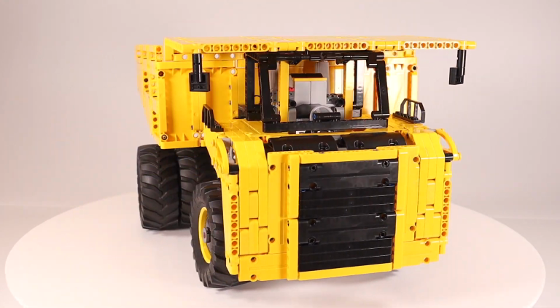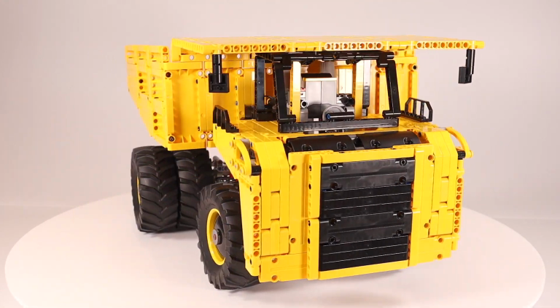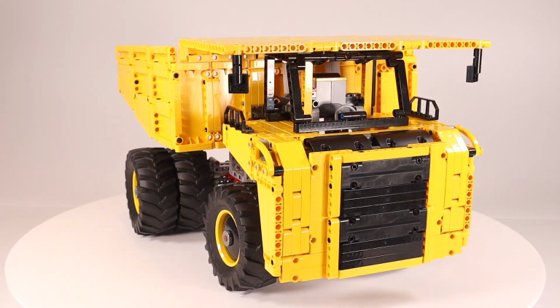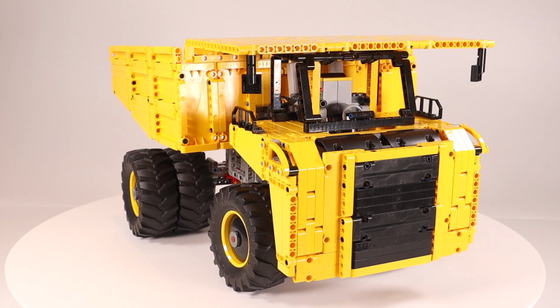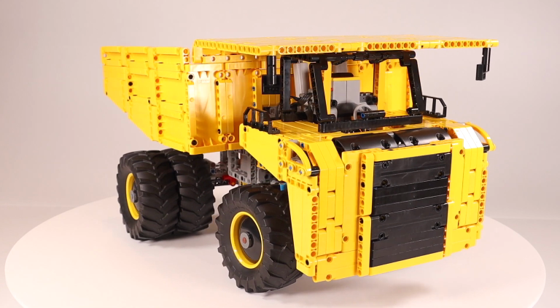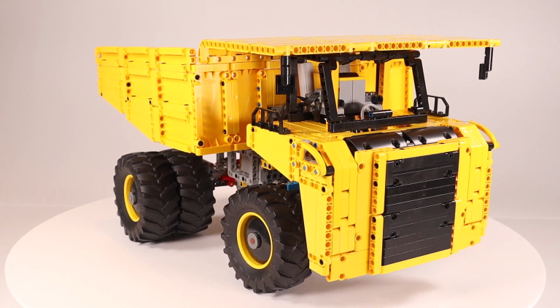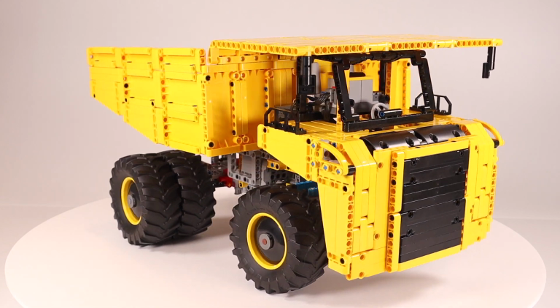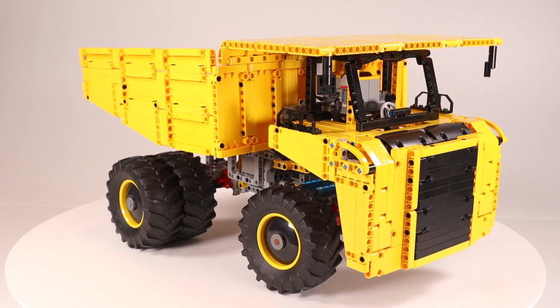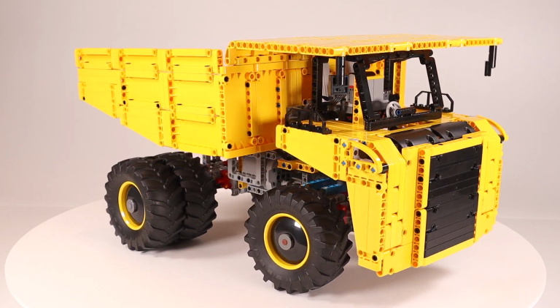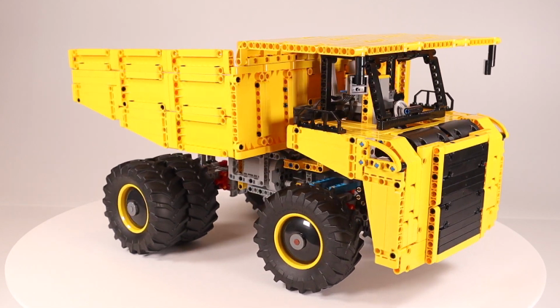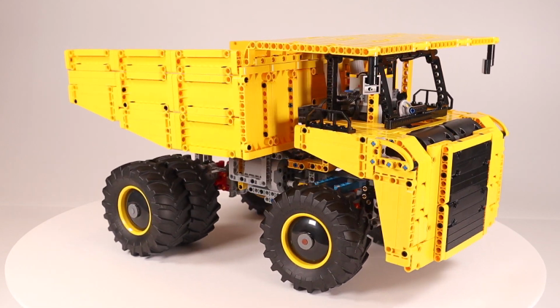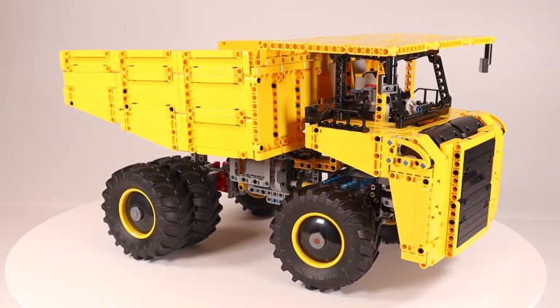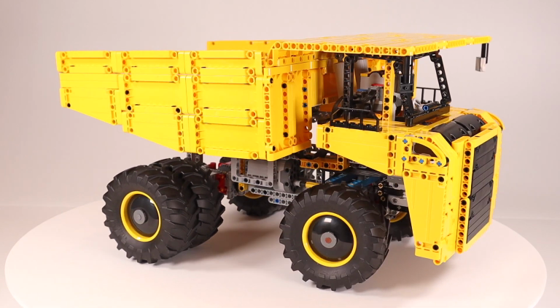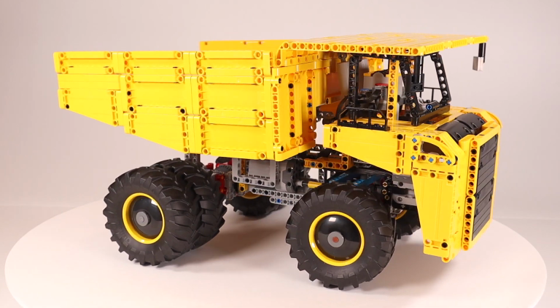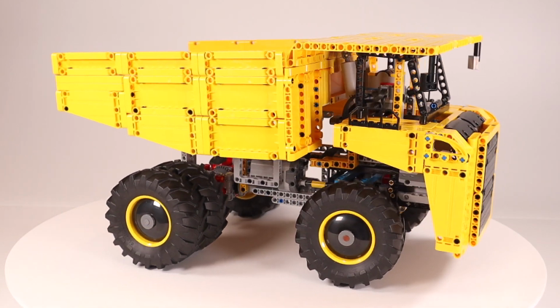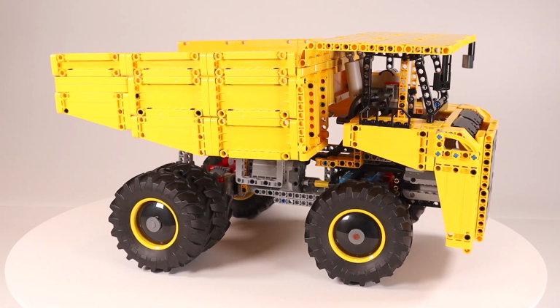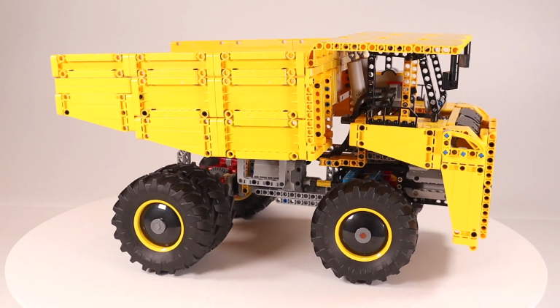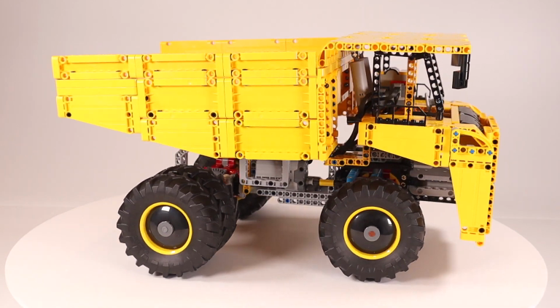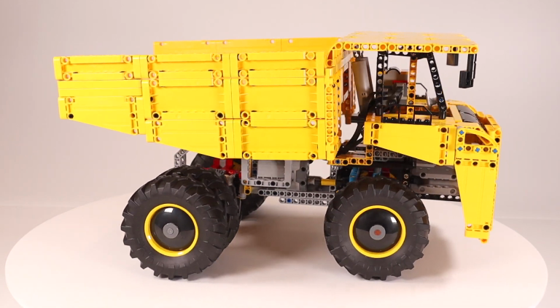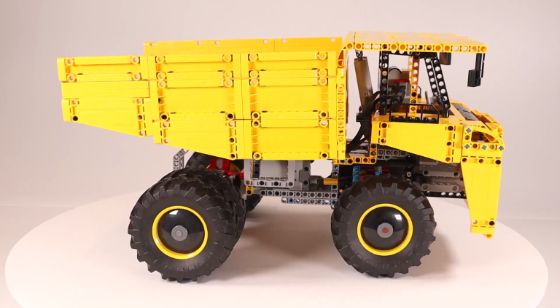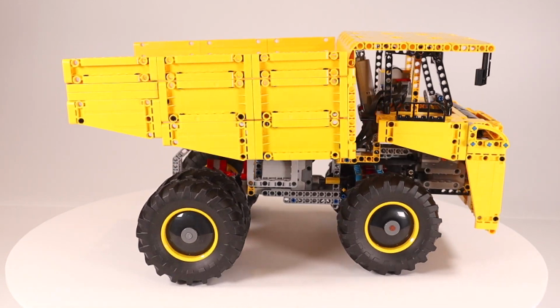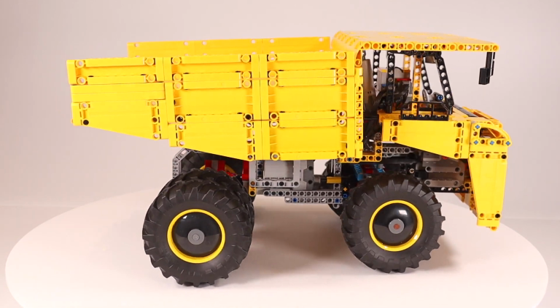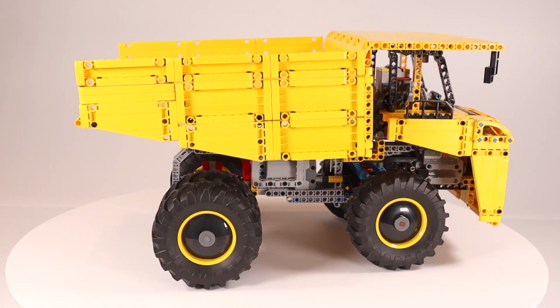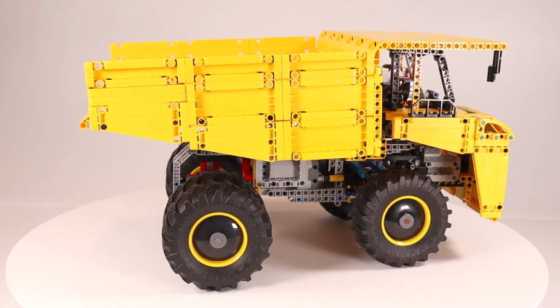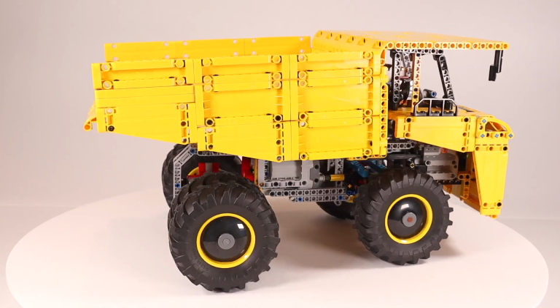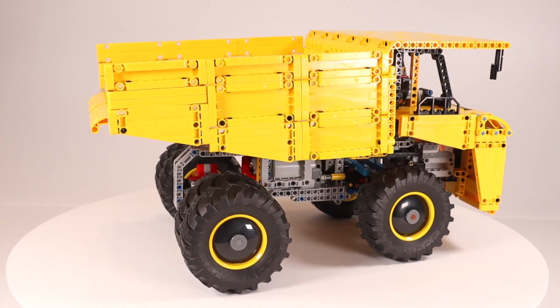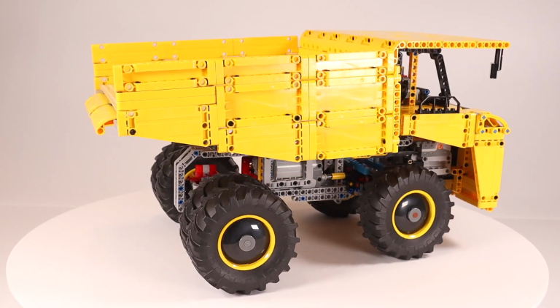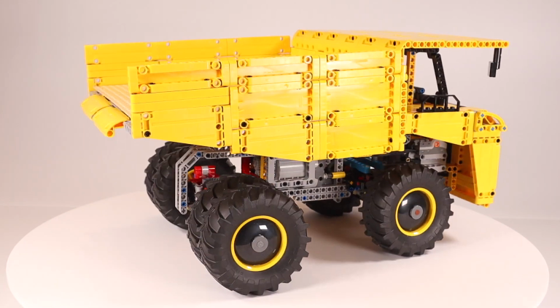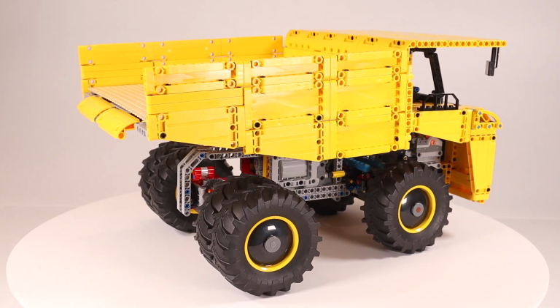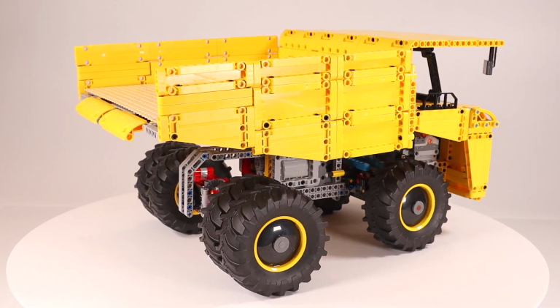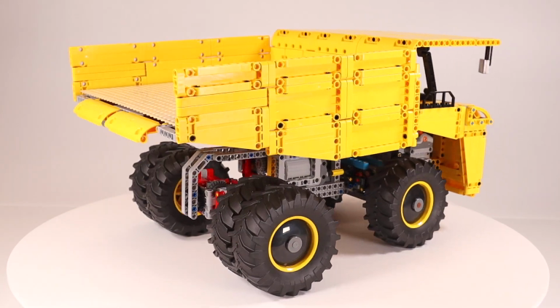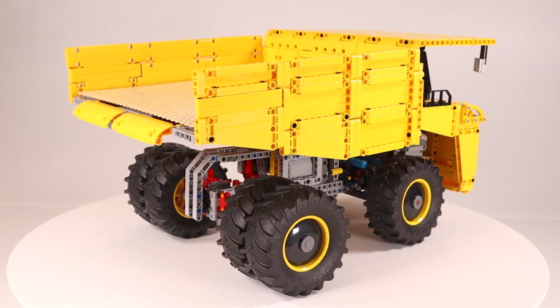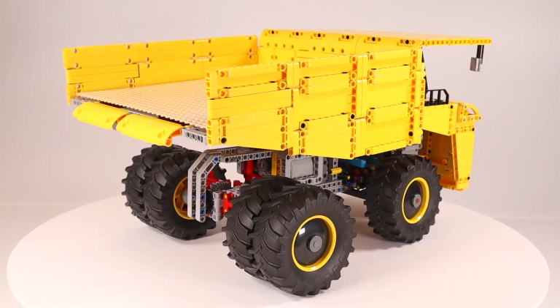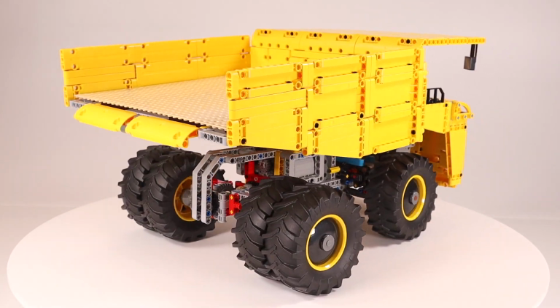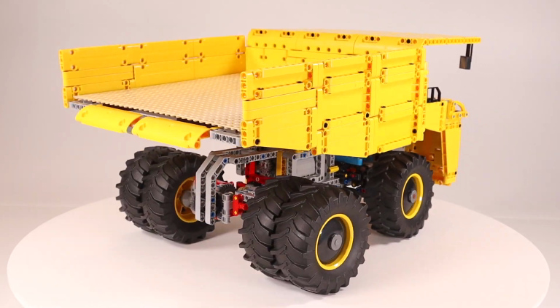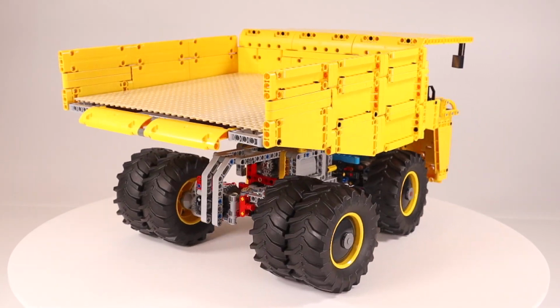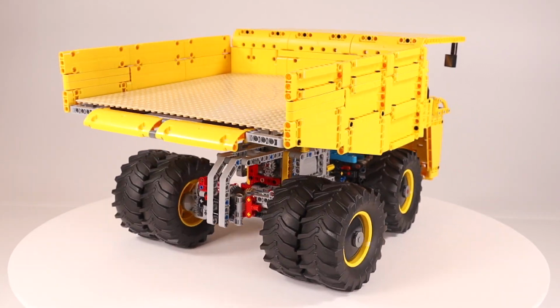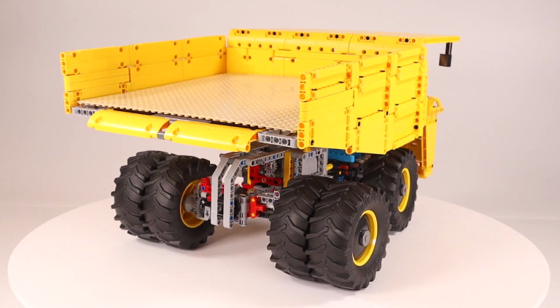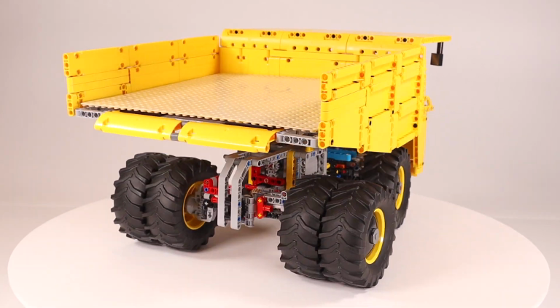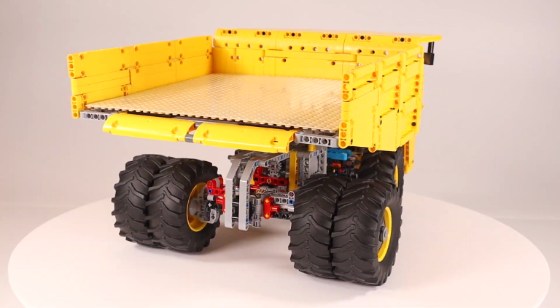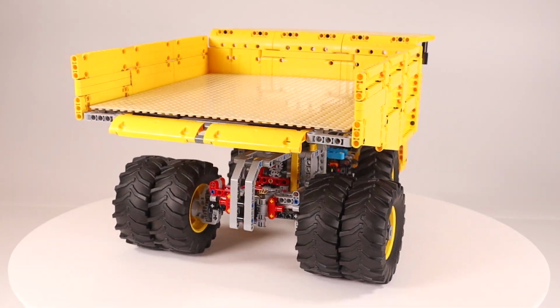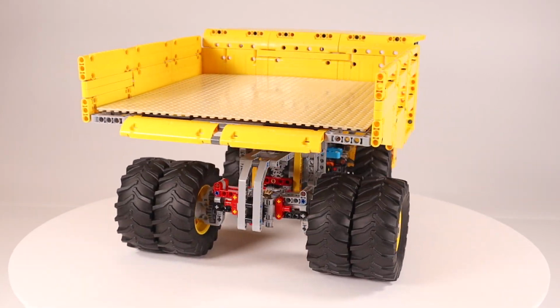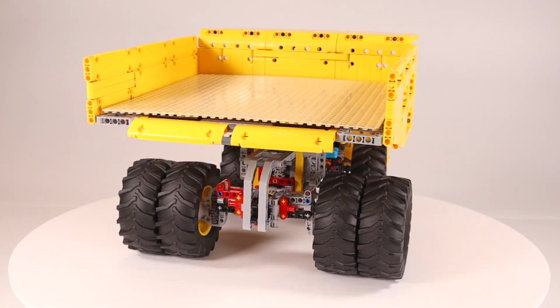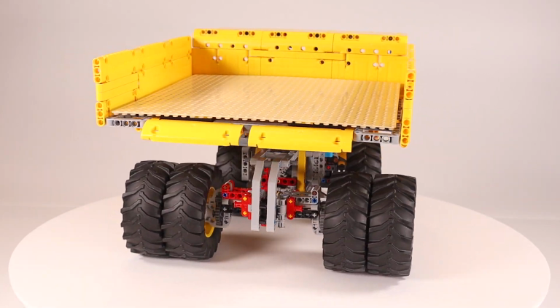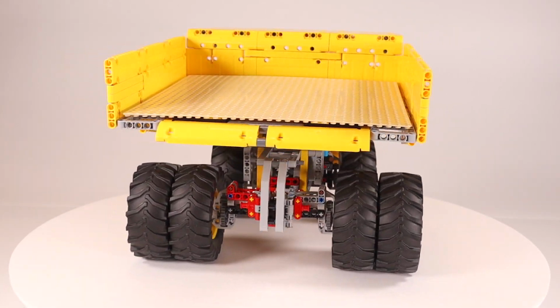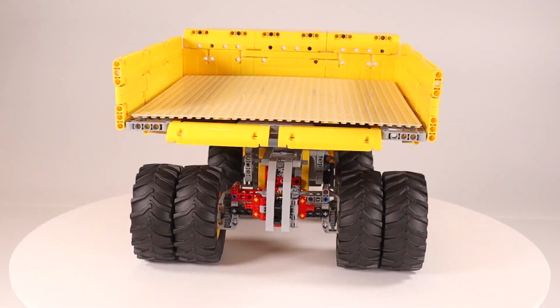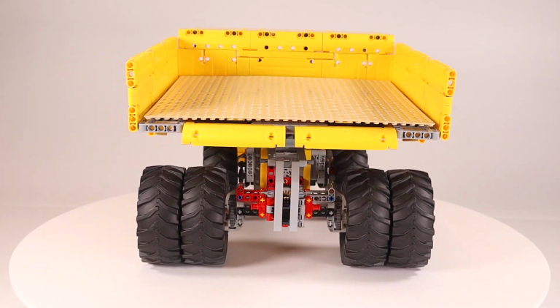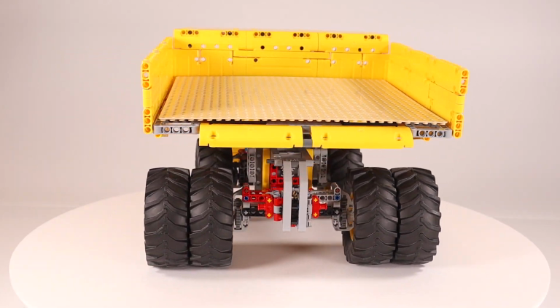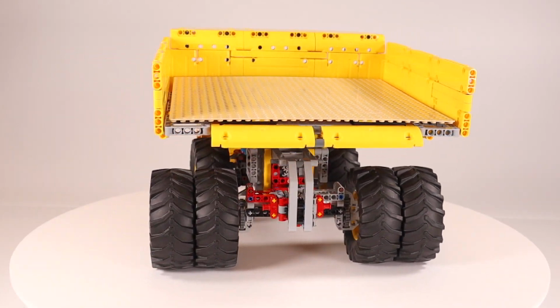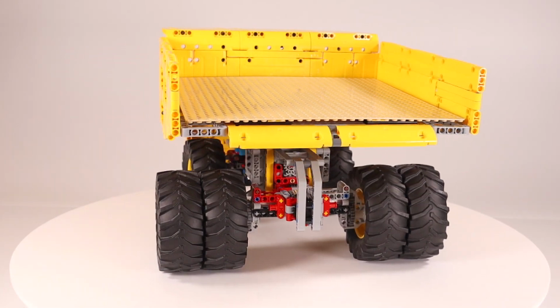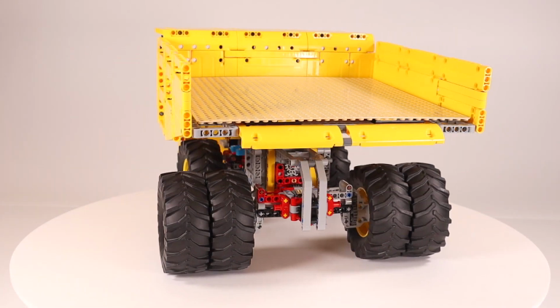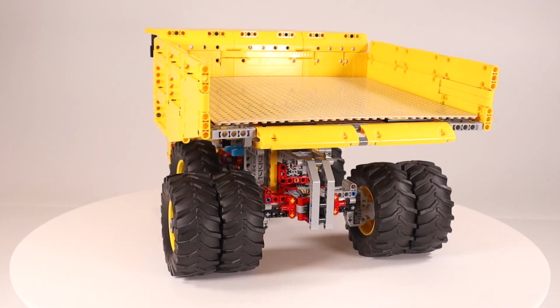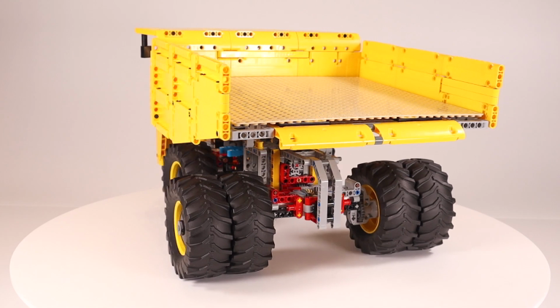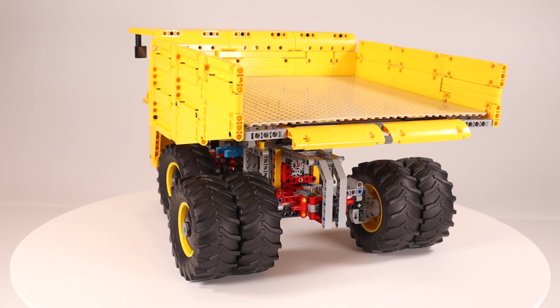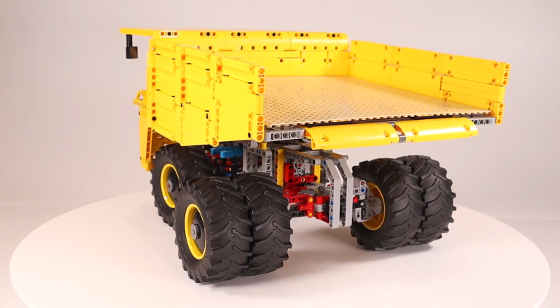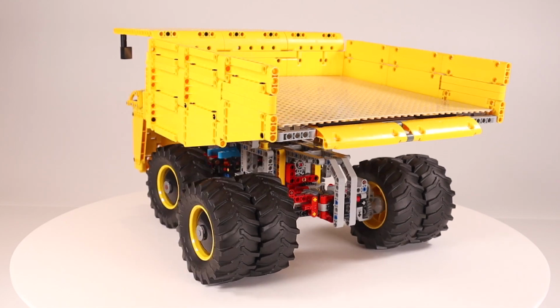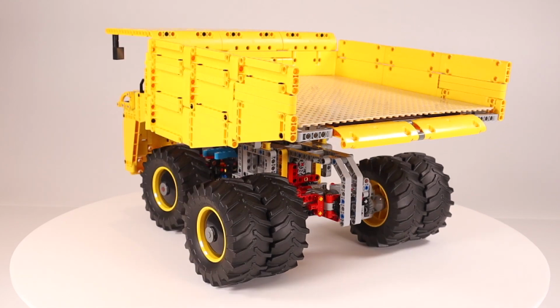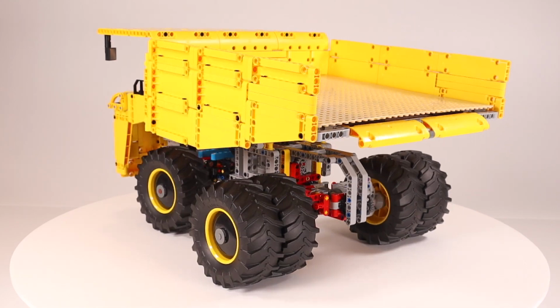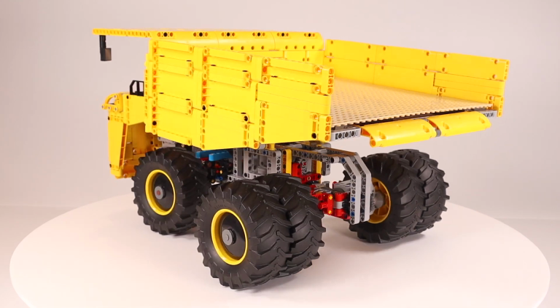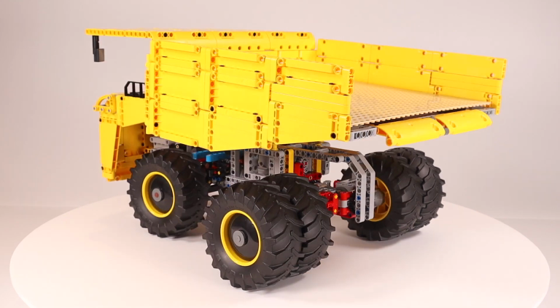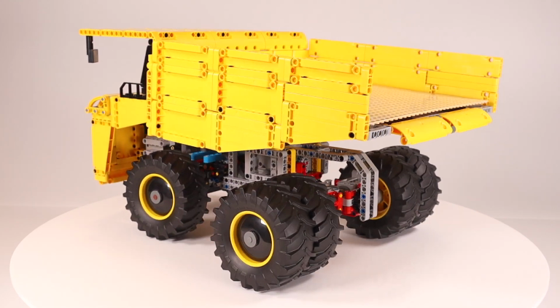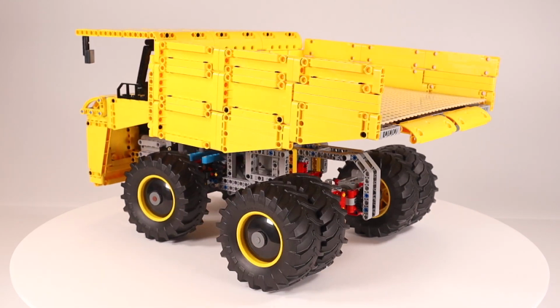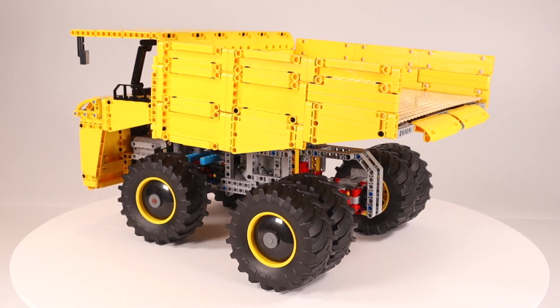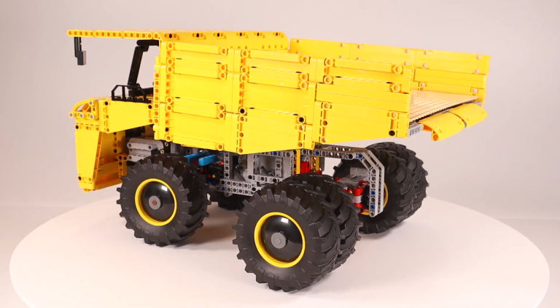It's a bit of a rush job because I wanted to have it ready for testing the new LEGO Technic 42100 Liebherr excavator, which should hit the shelves tomorrow.